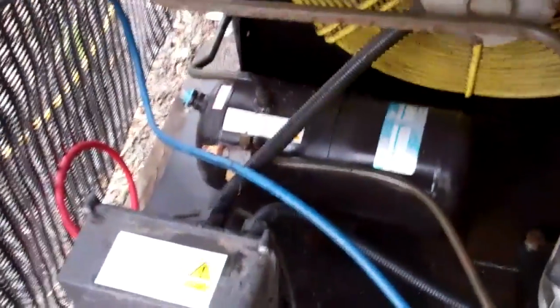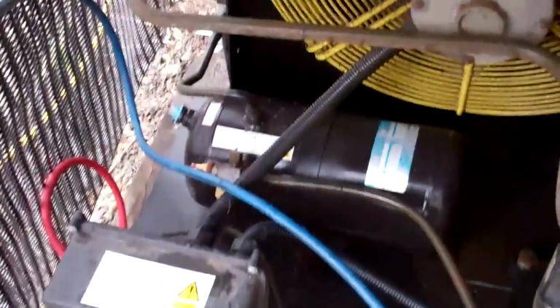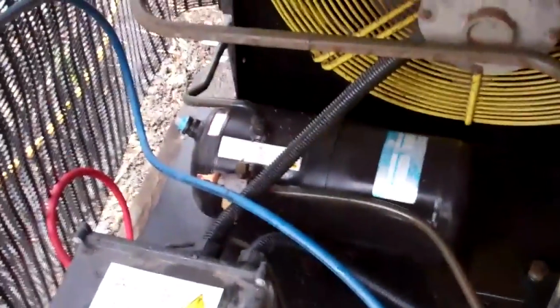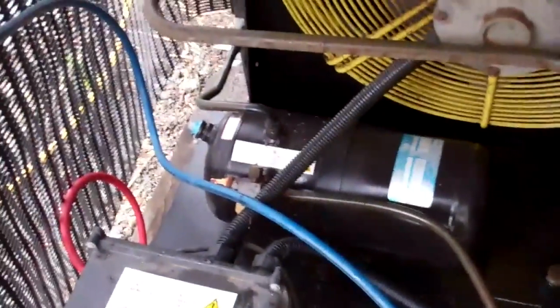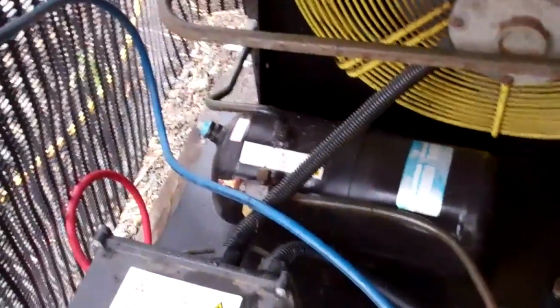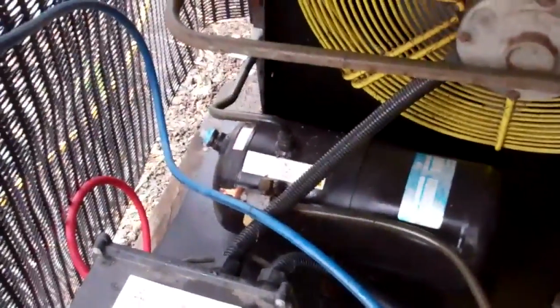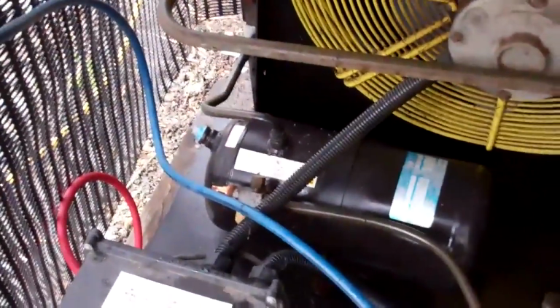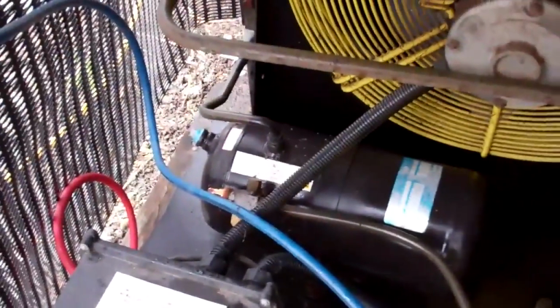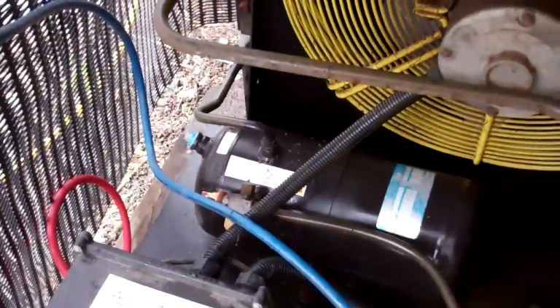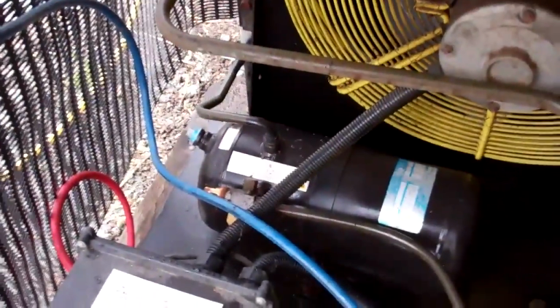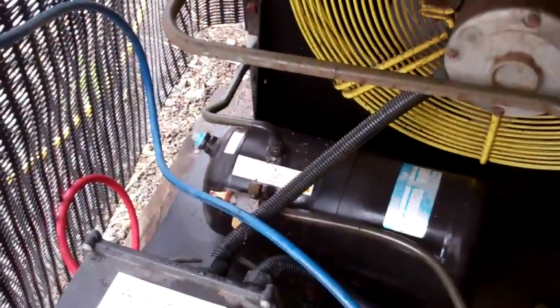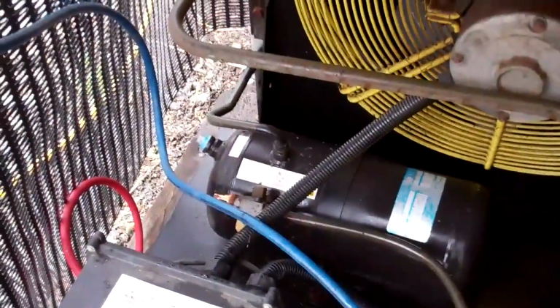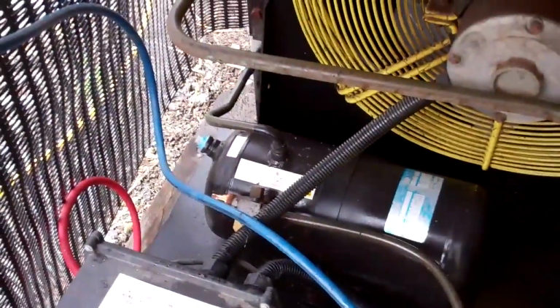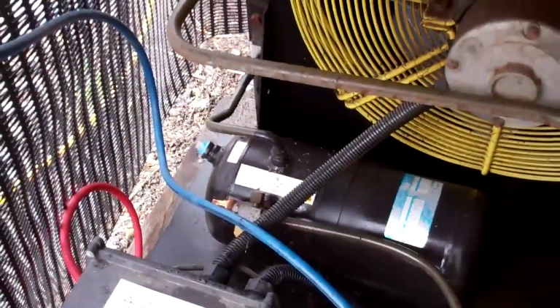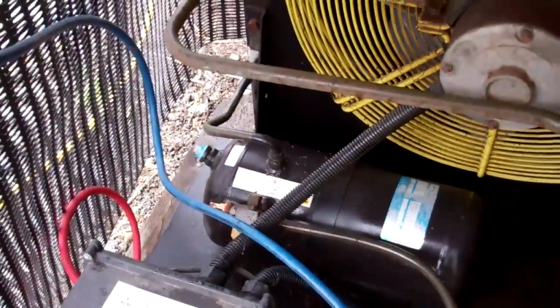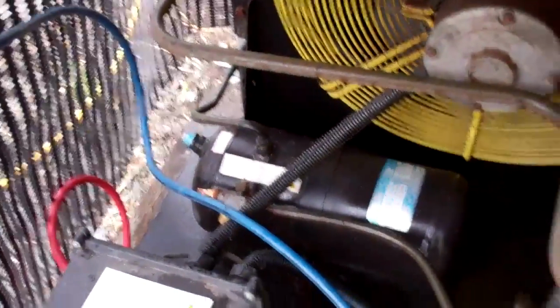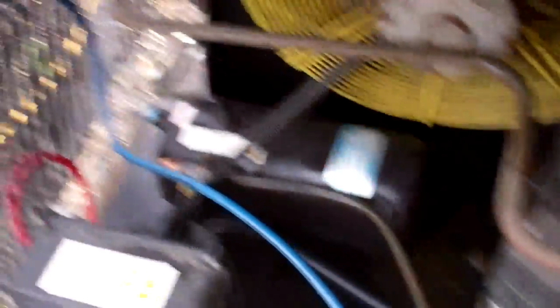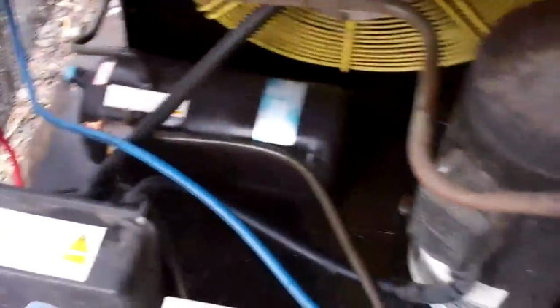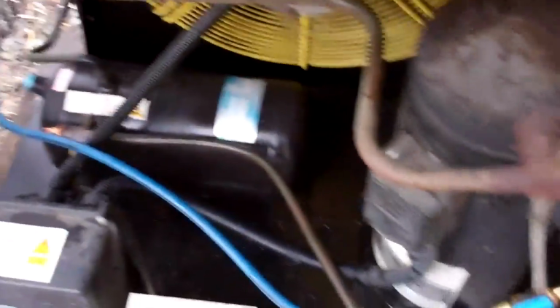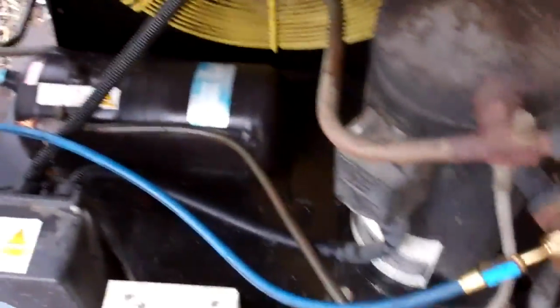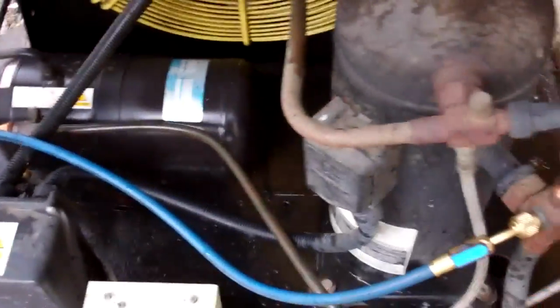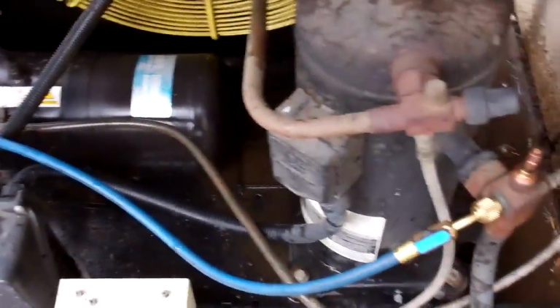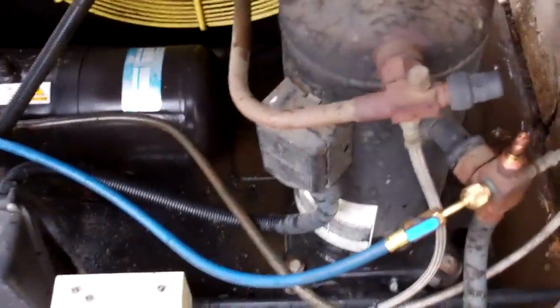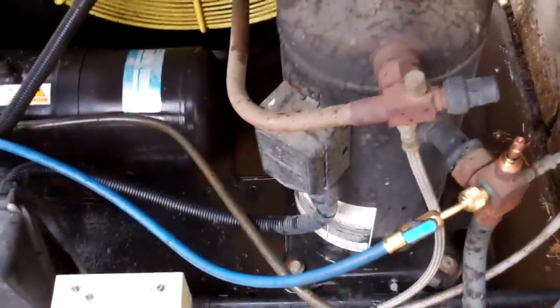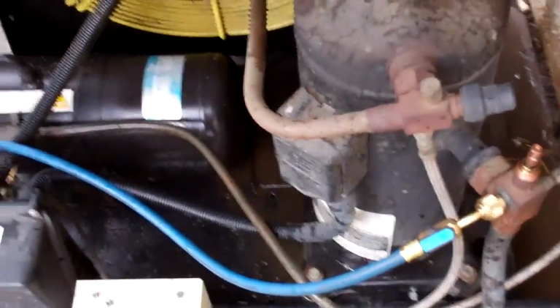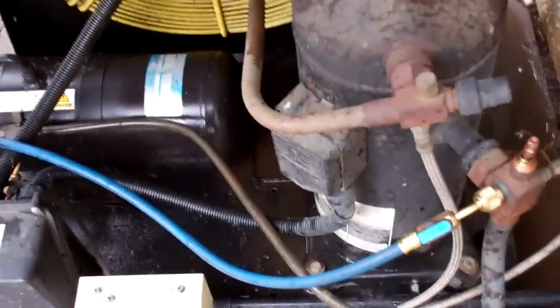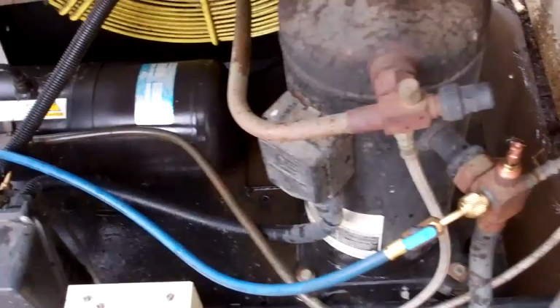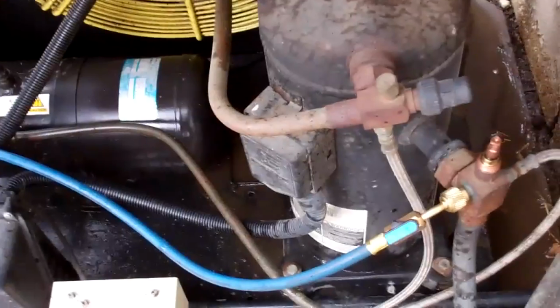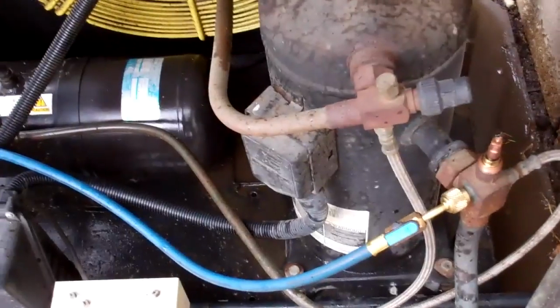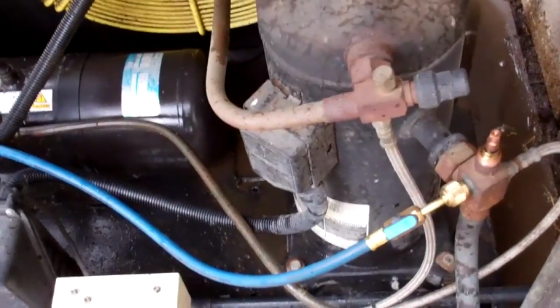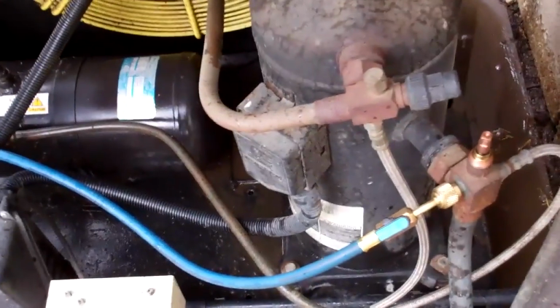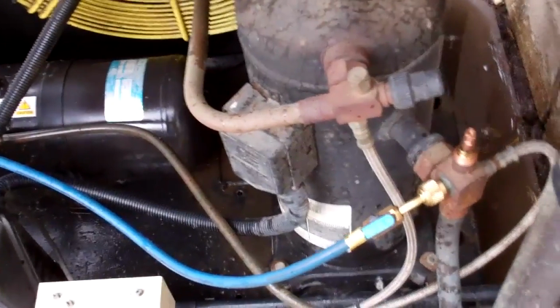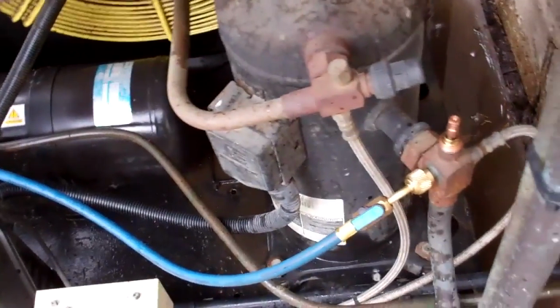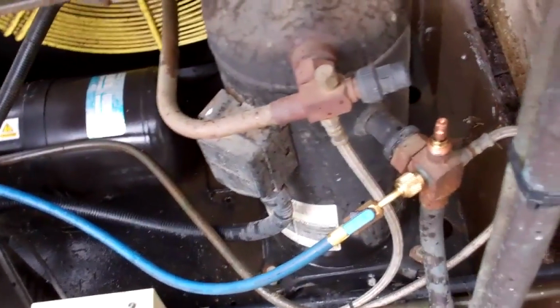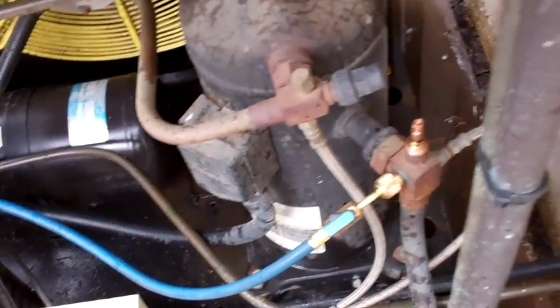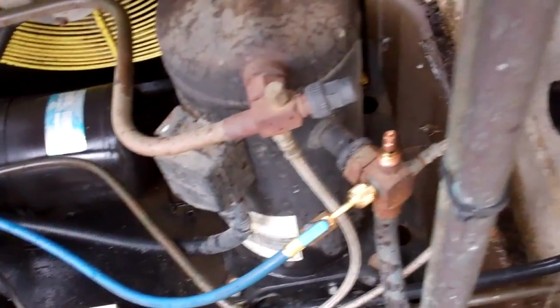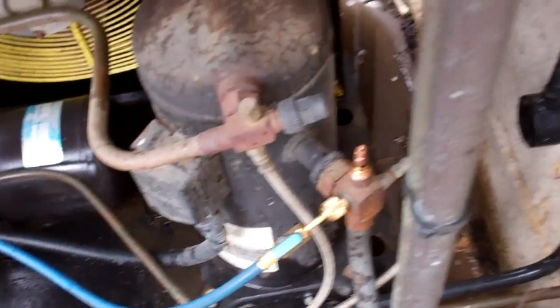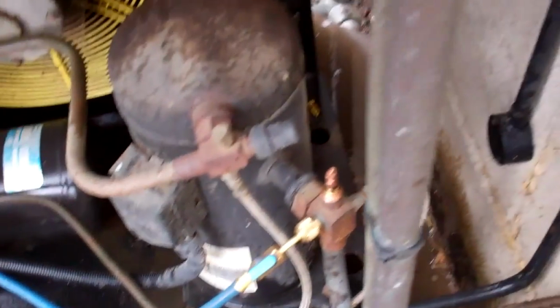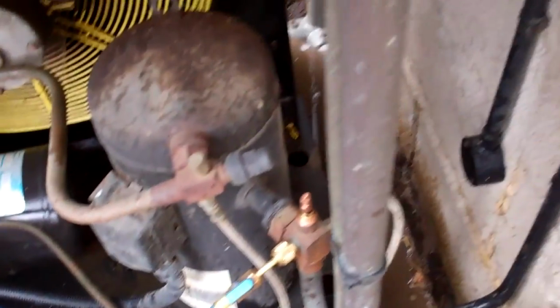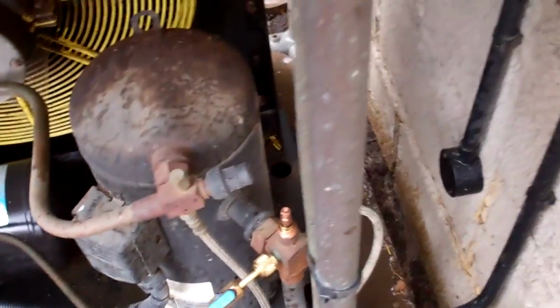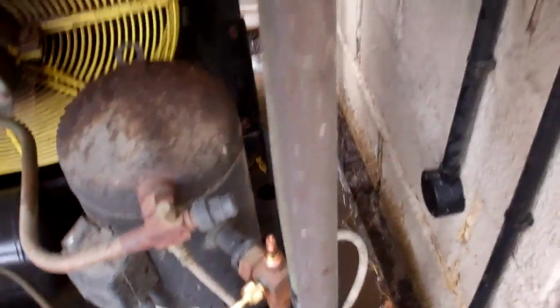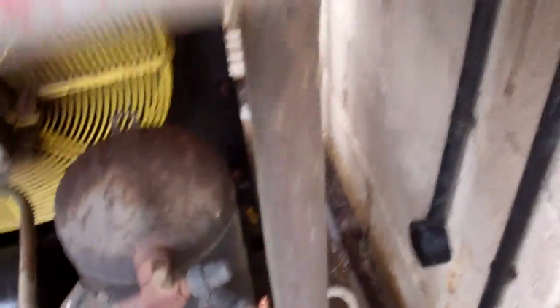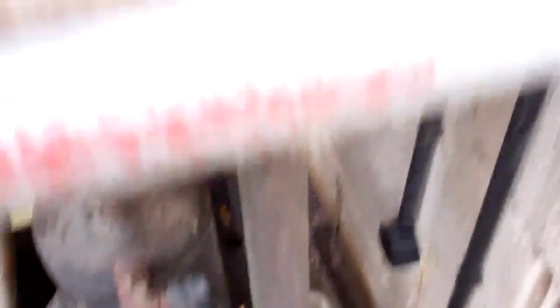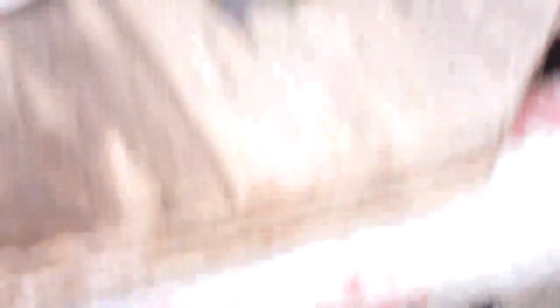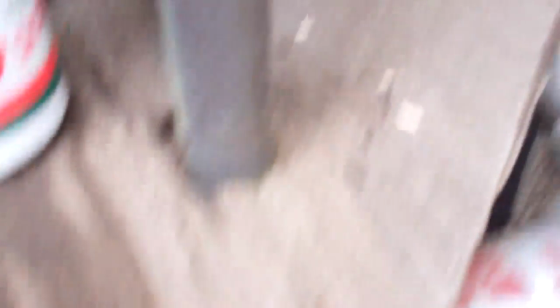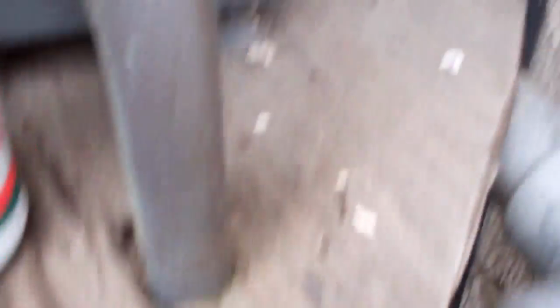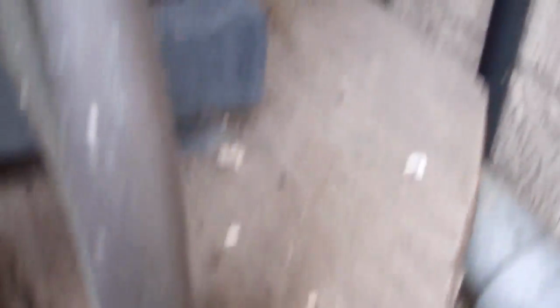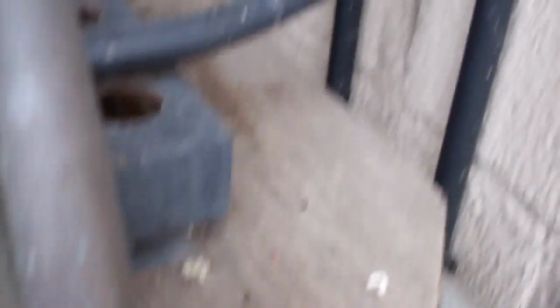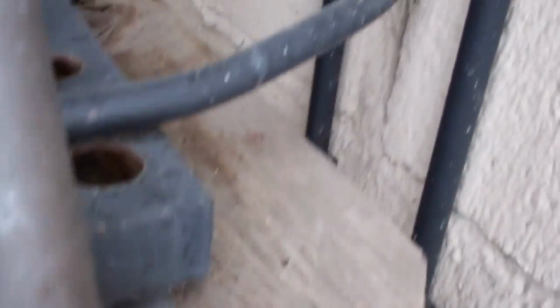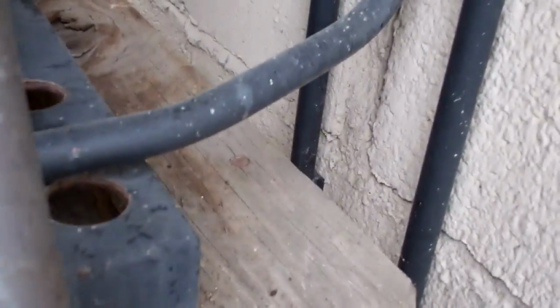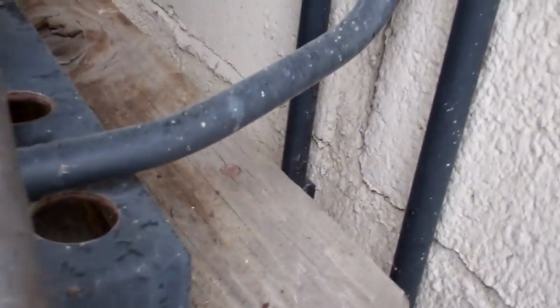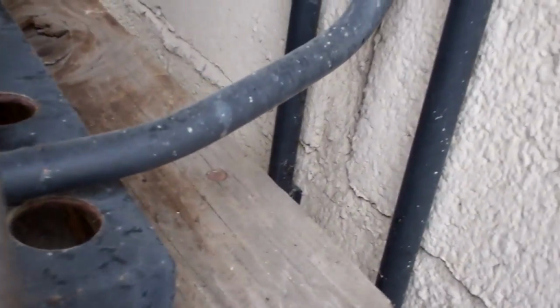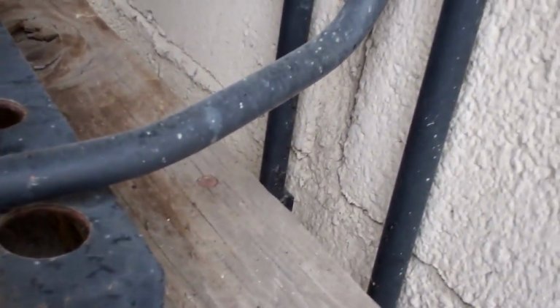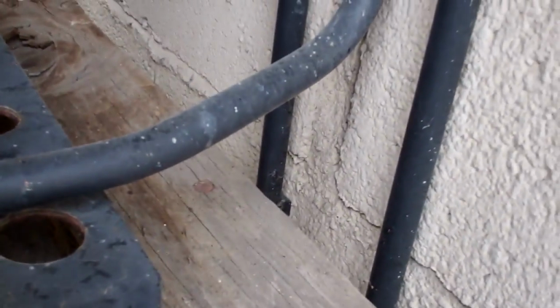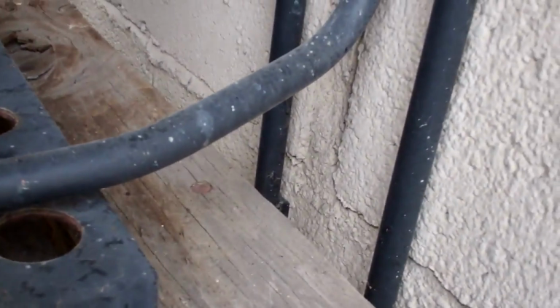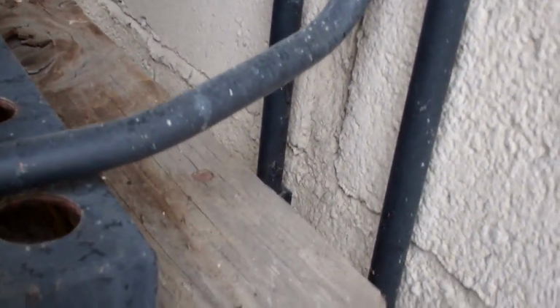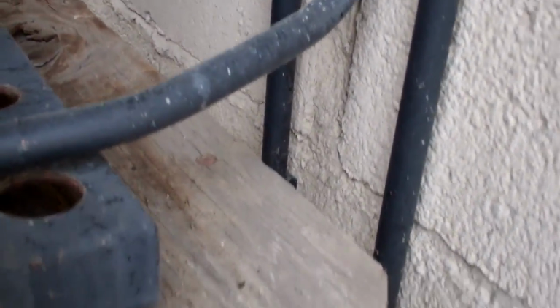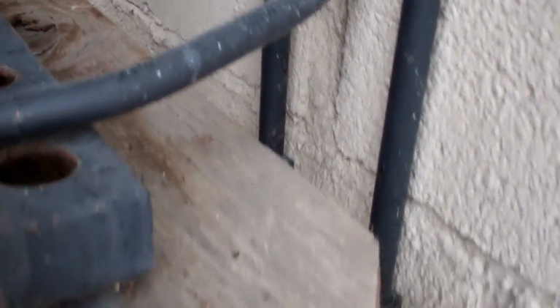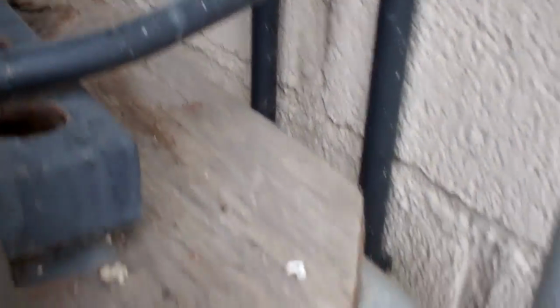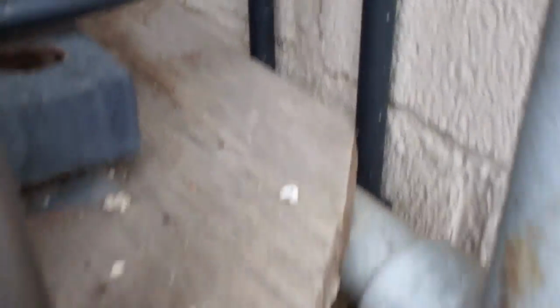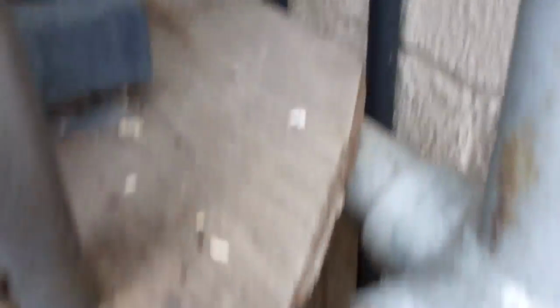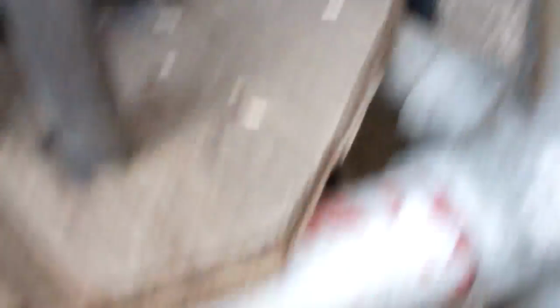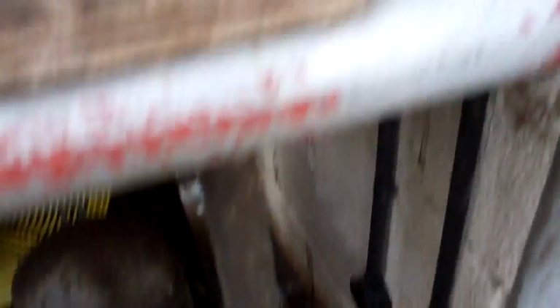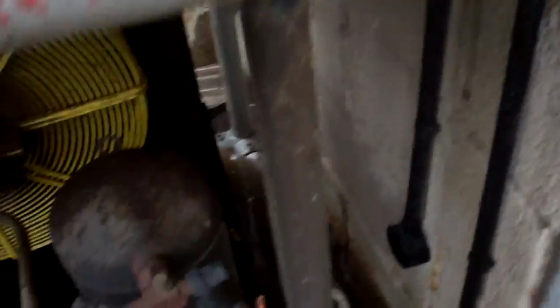Got a new fusible plug, new dryer. Pressure tested, vacced out and put some 4kg of R22 in it.